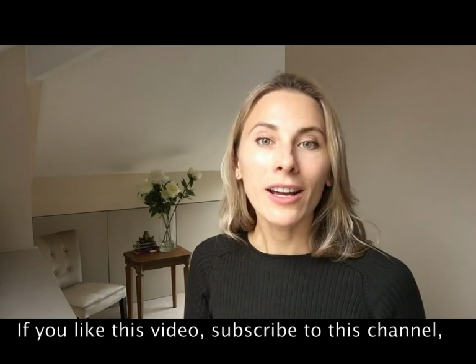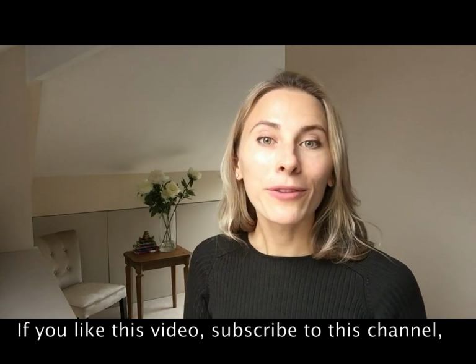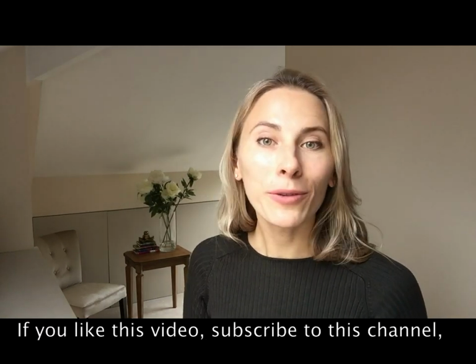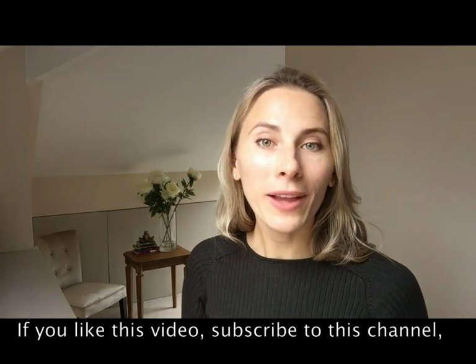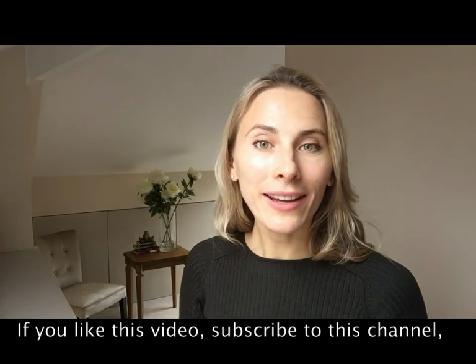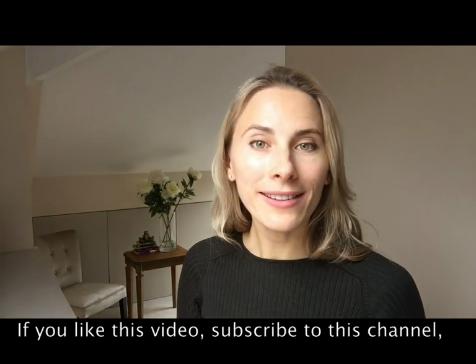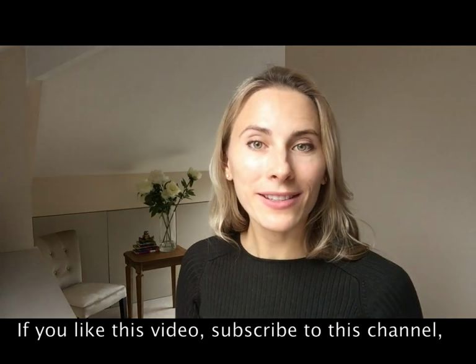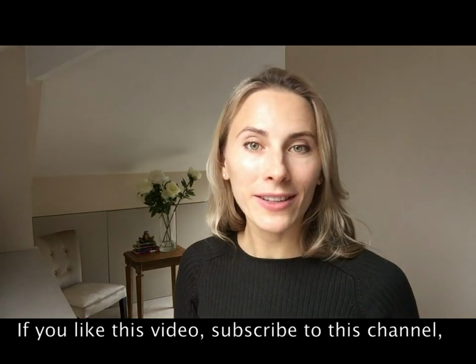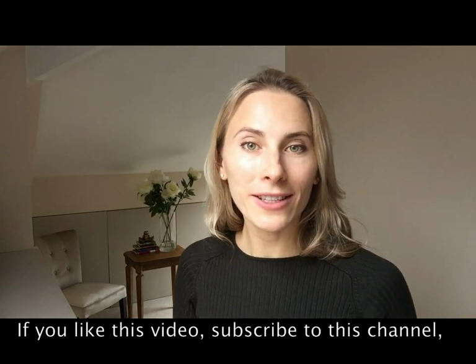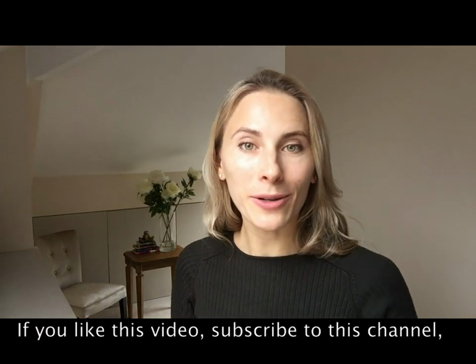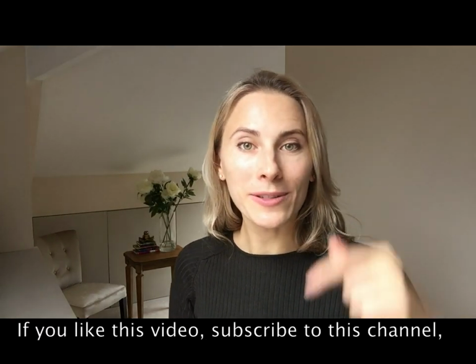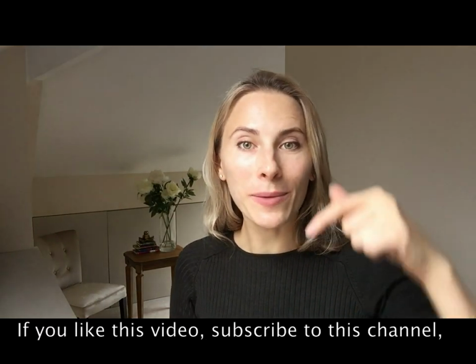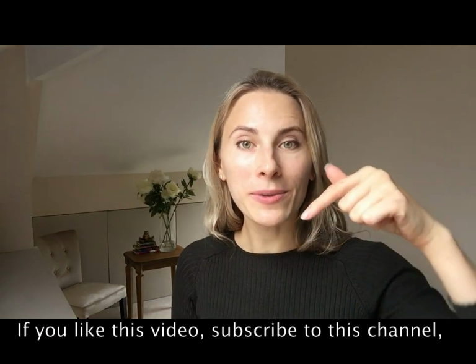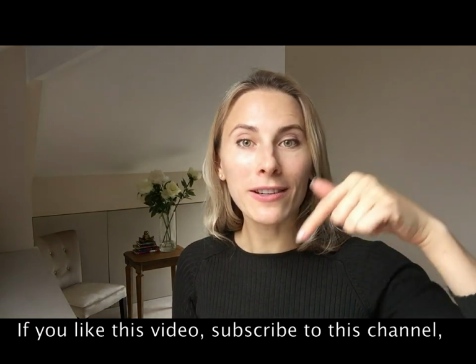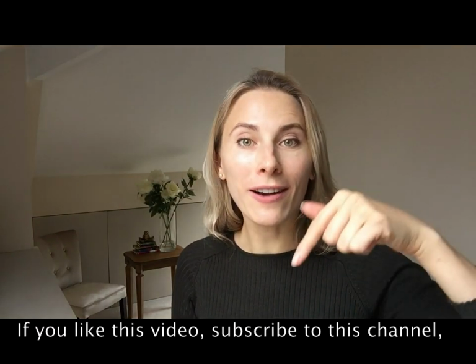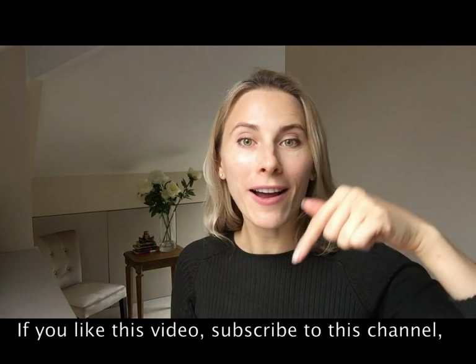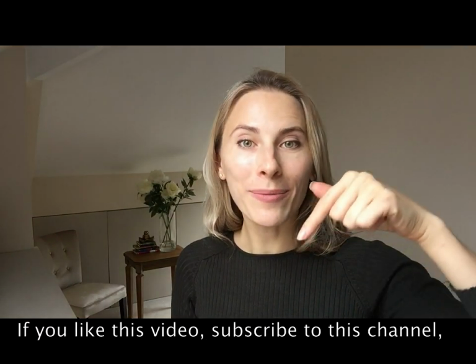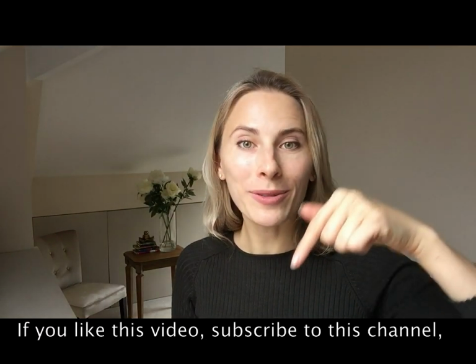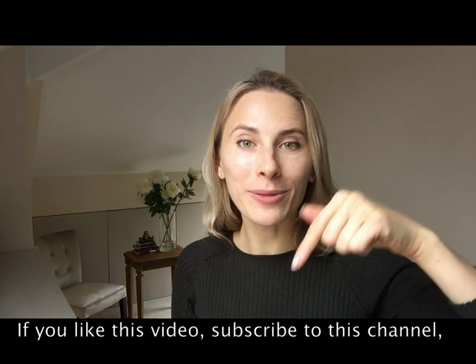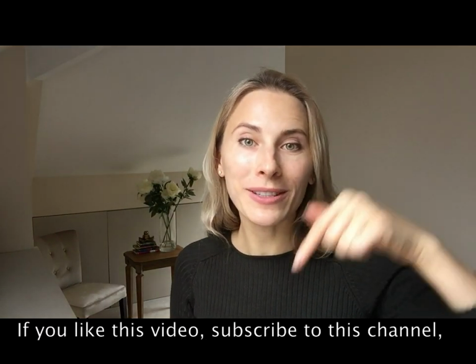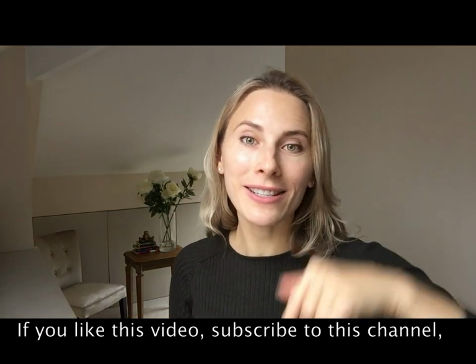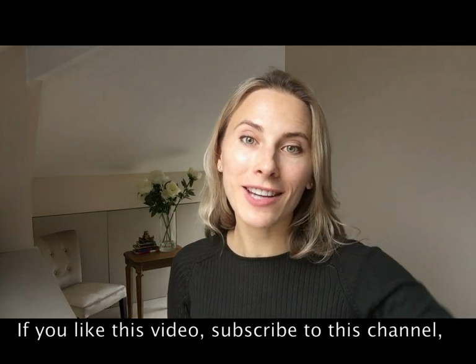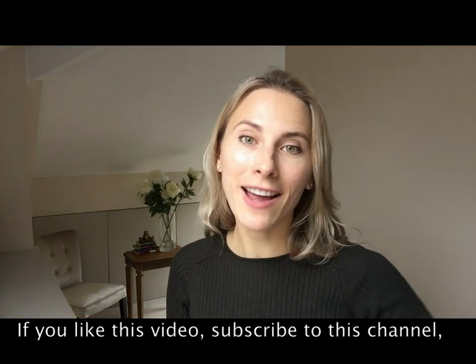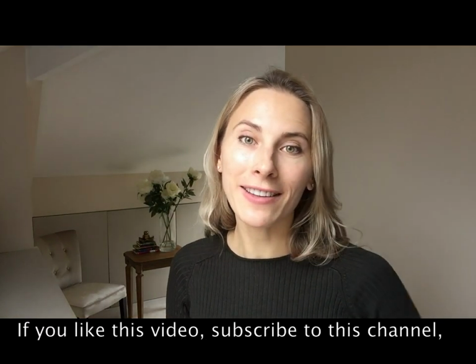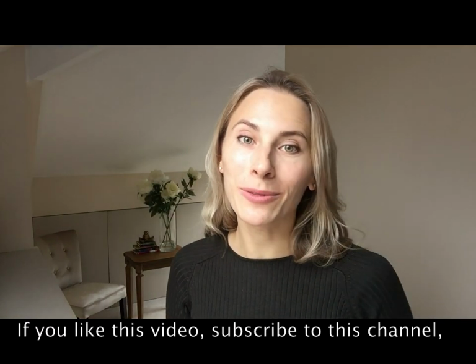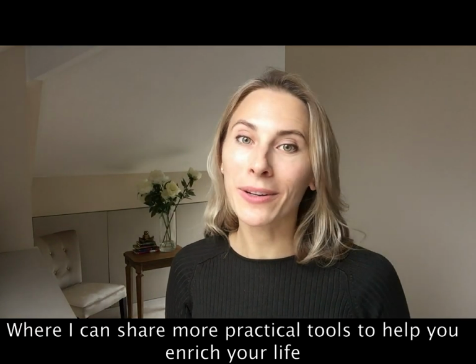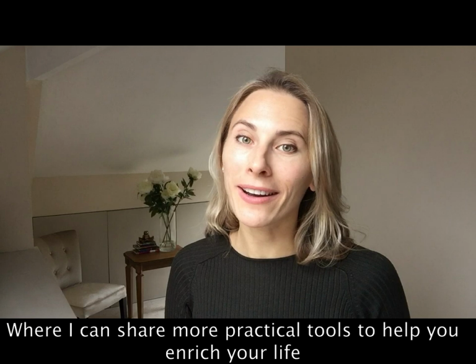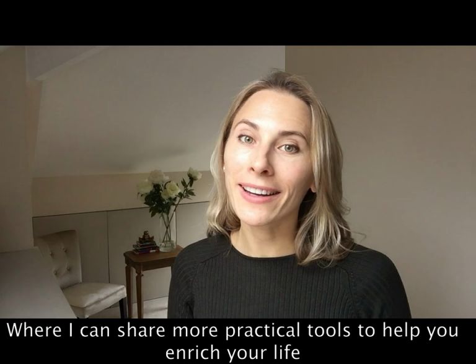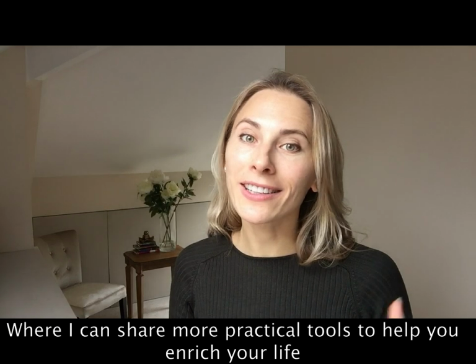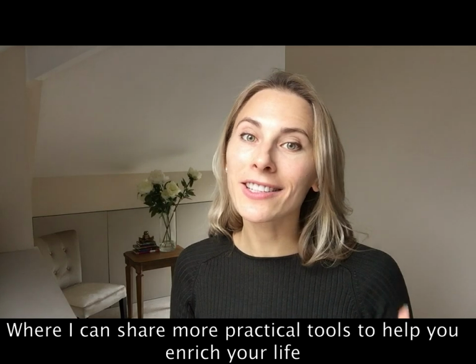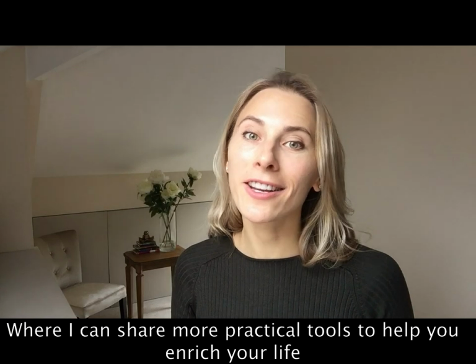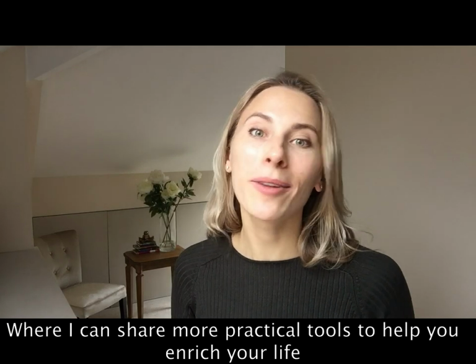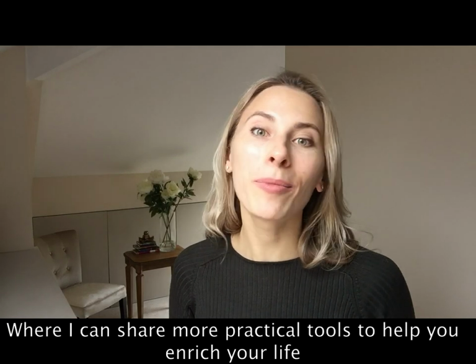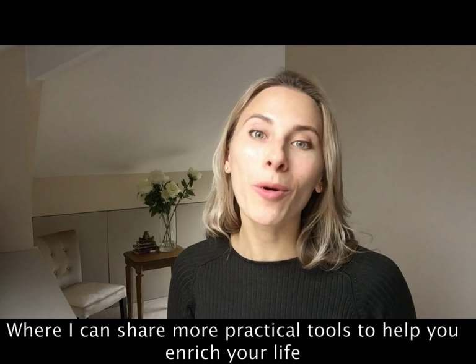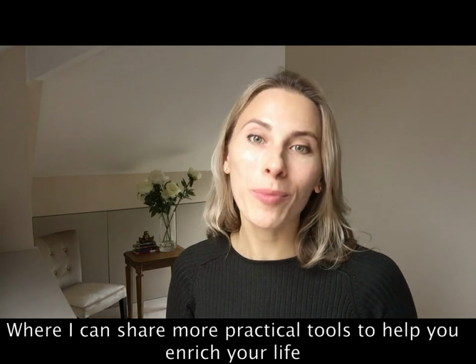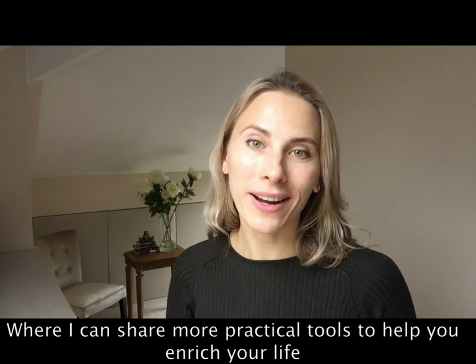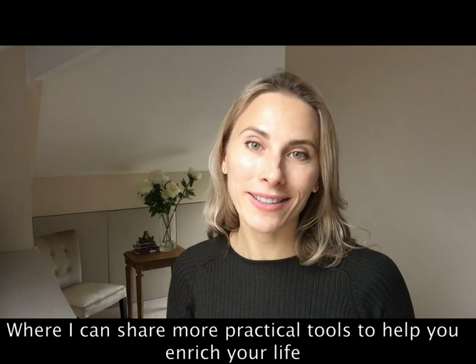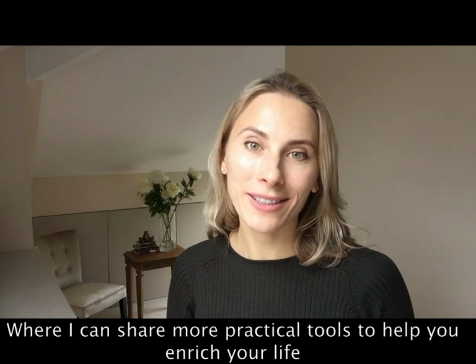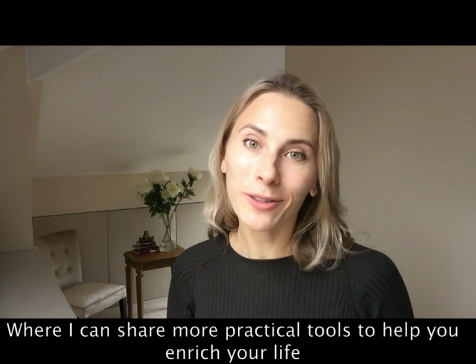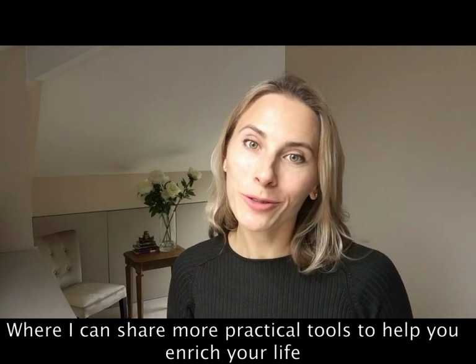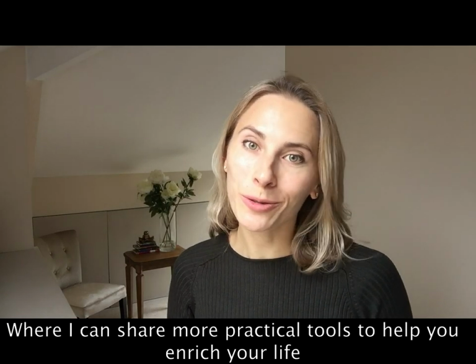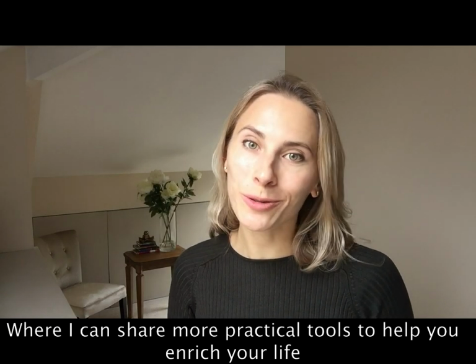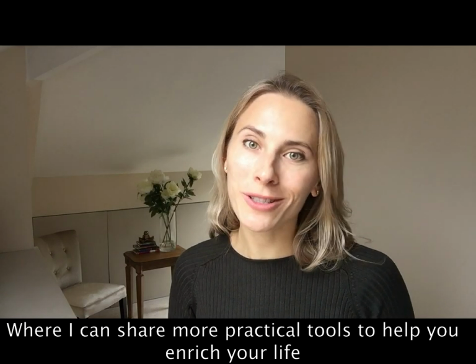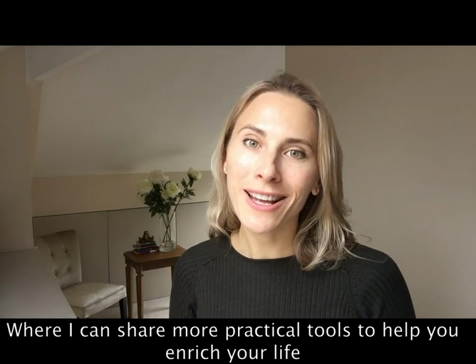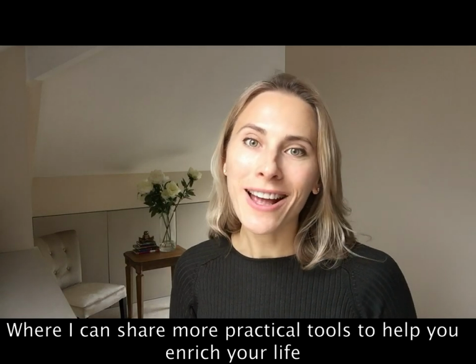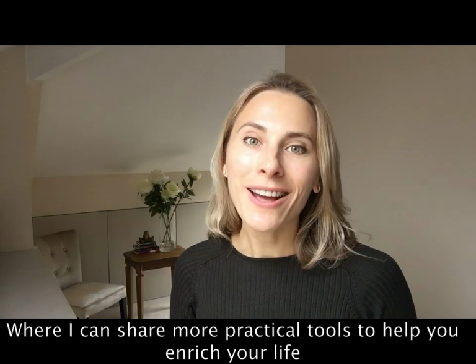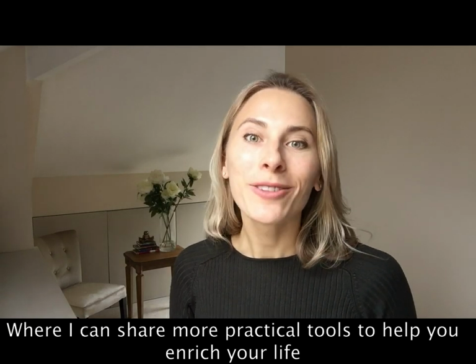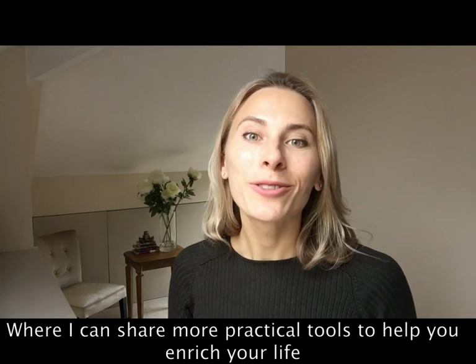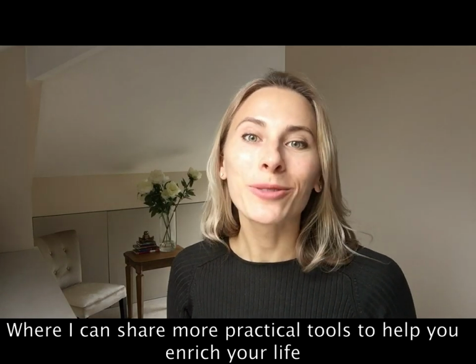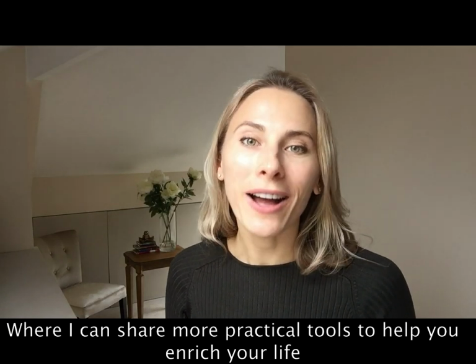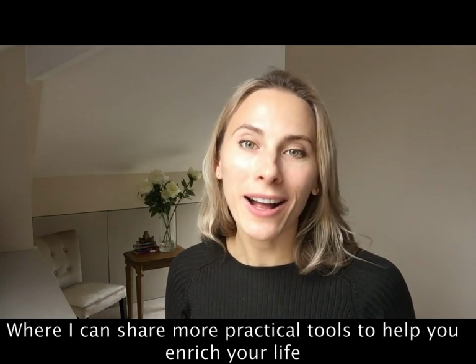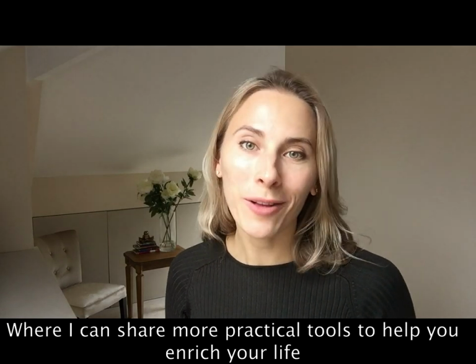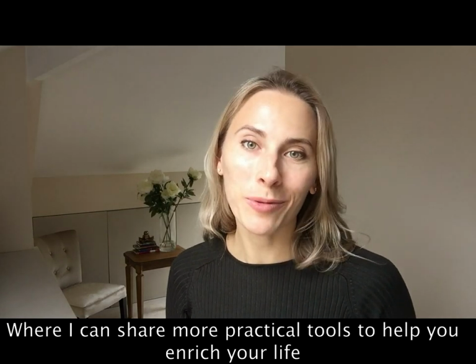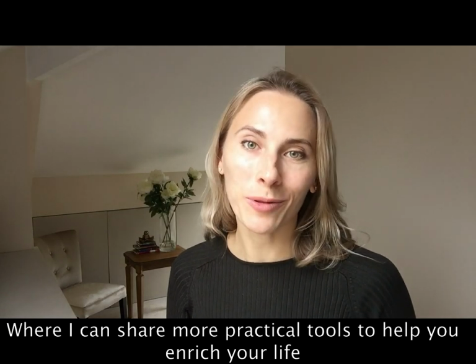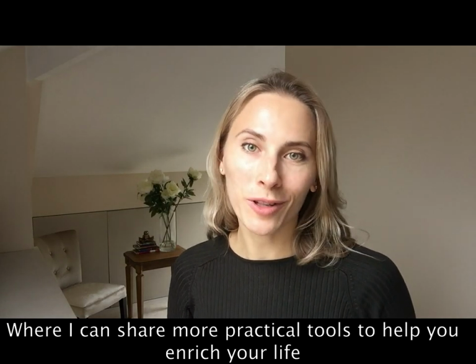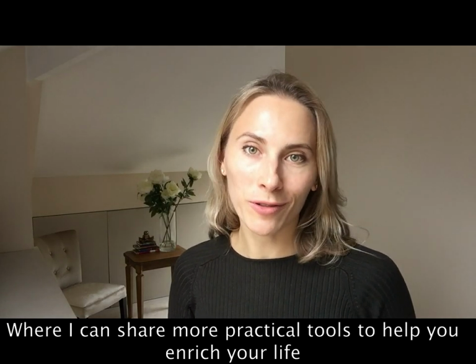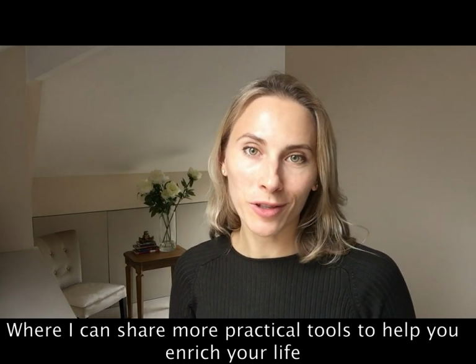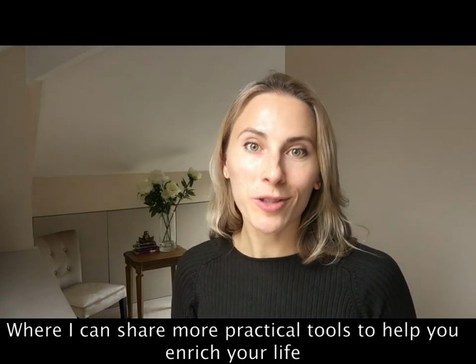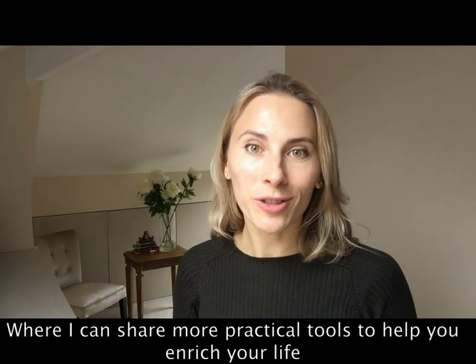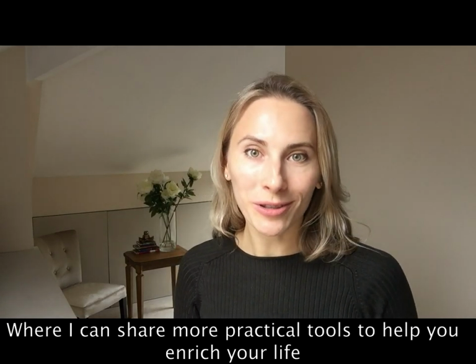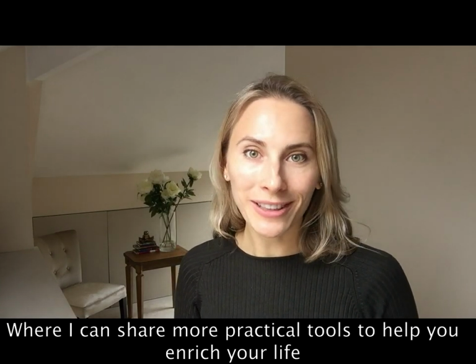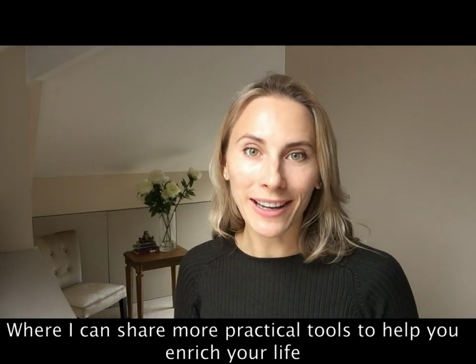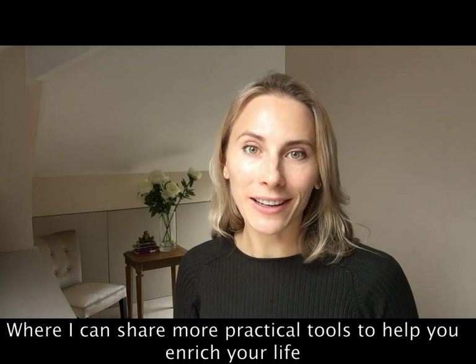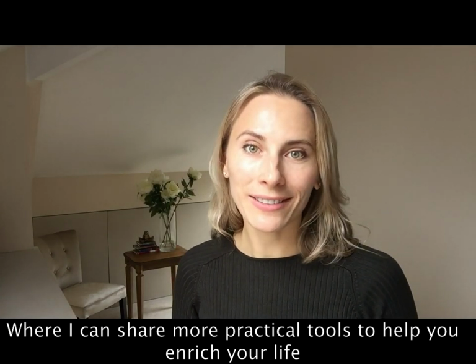If you like this video, subscribe to this channel where I share more practical tools to help you enrich your life.